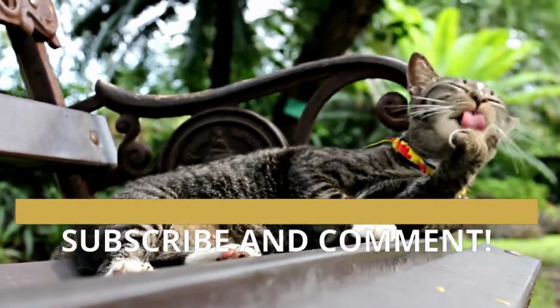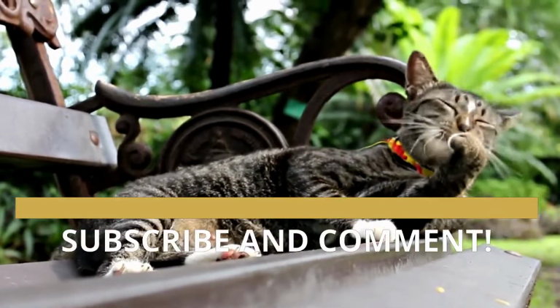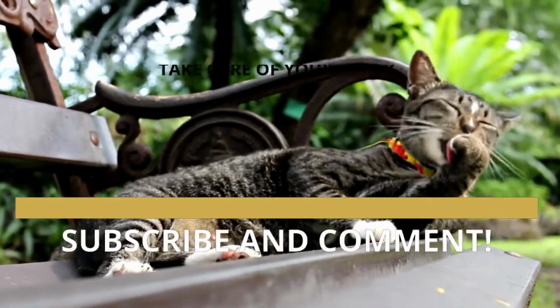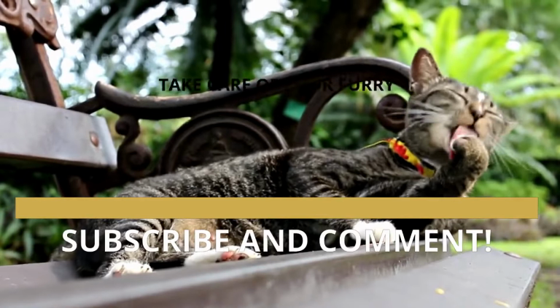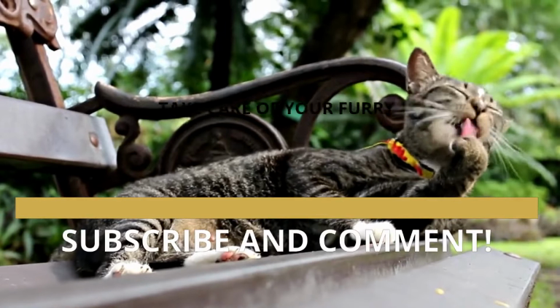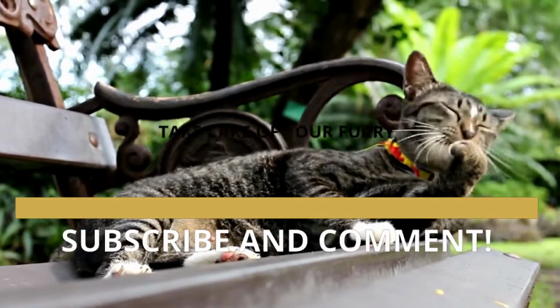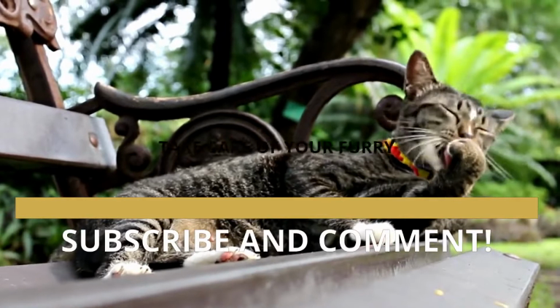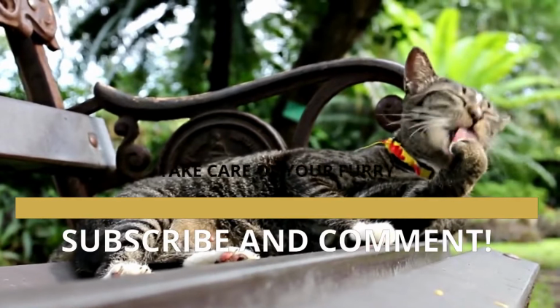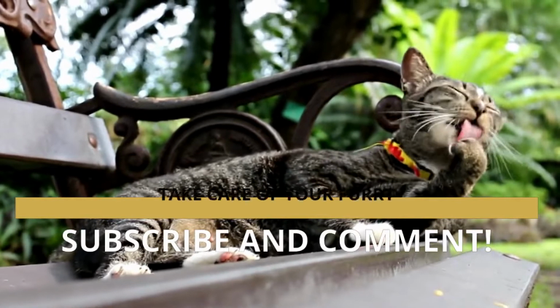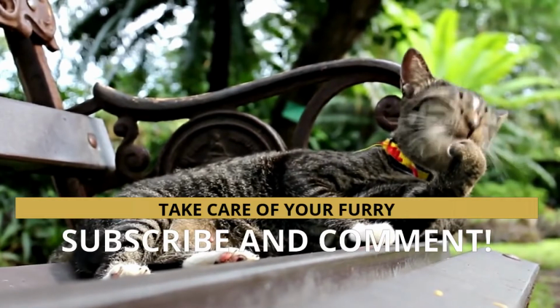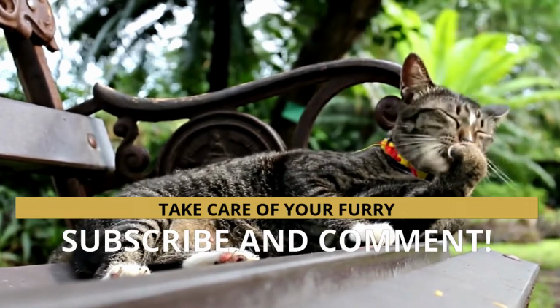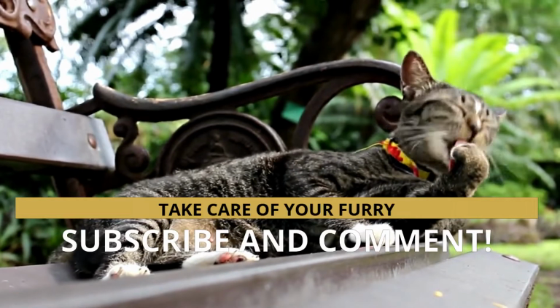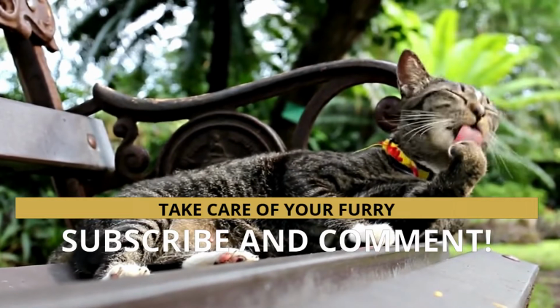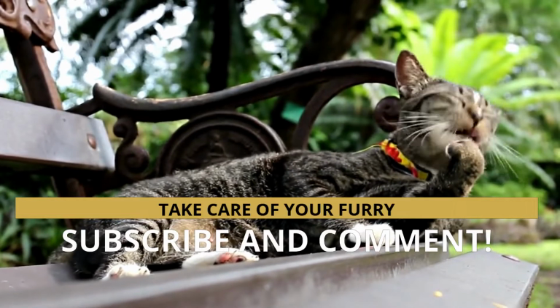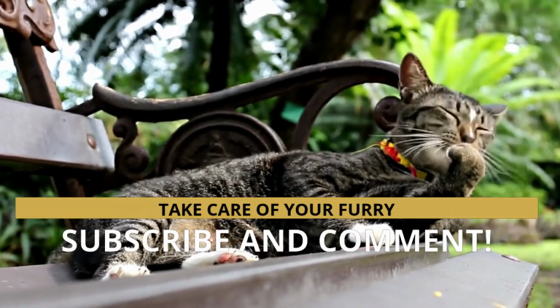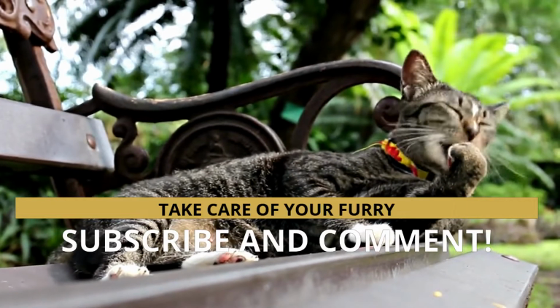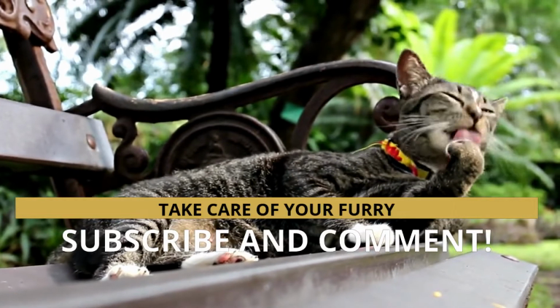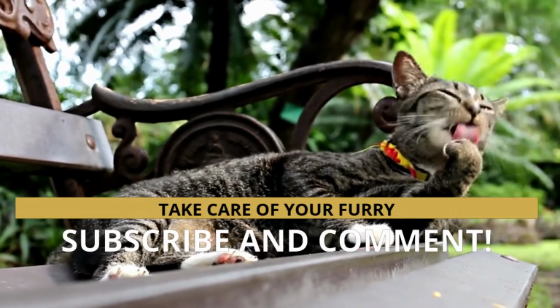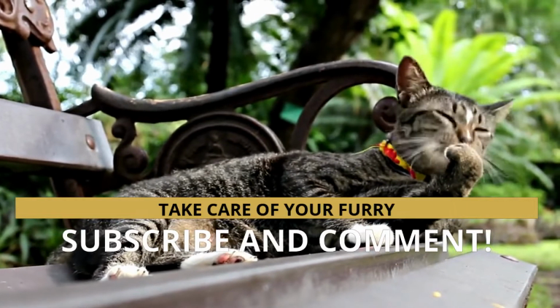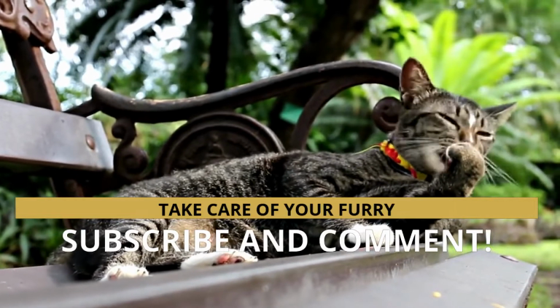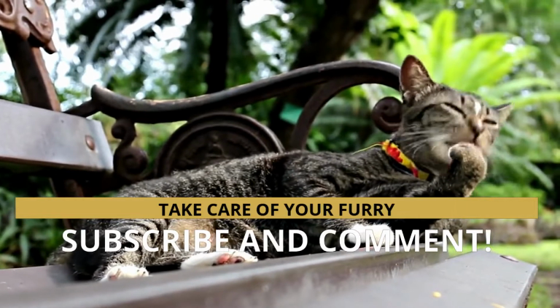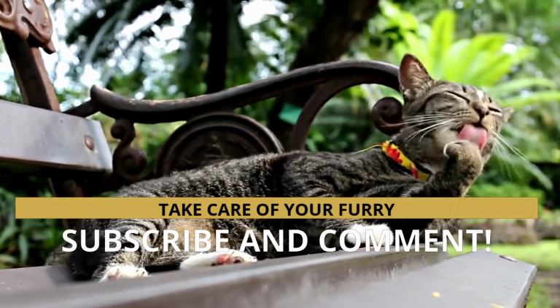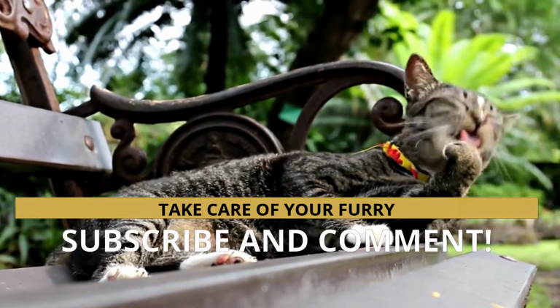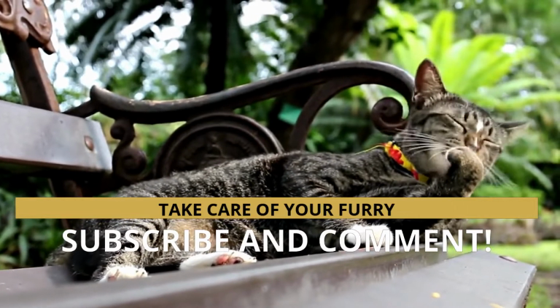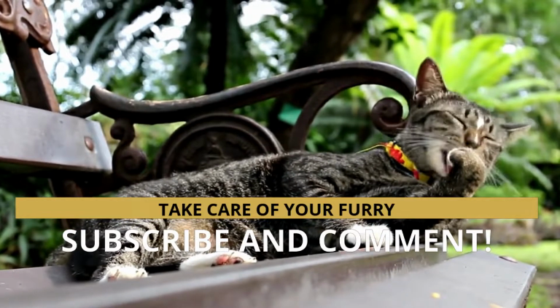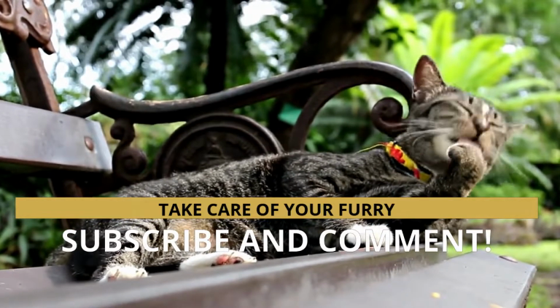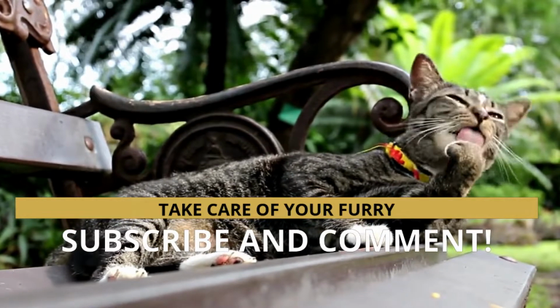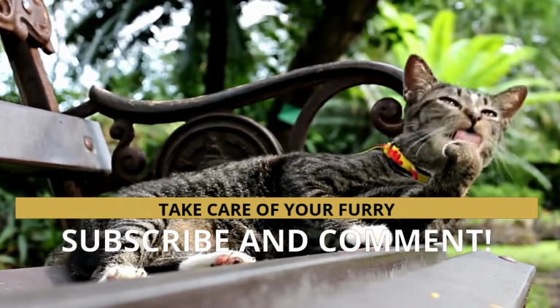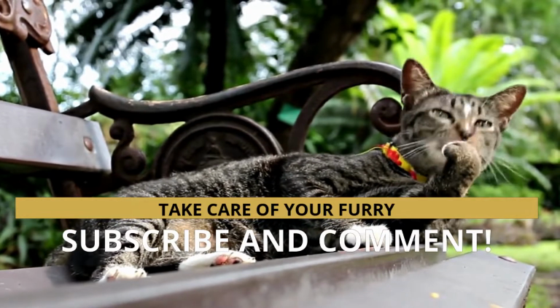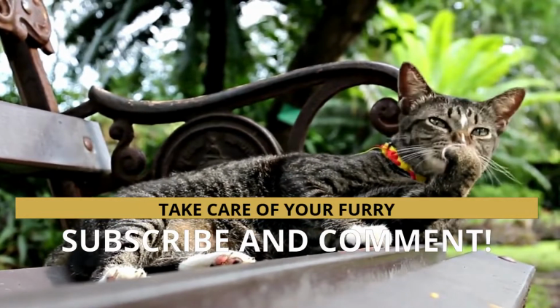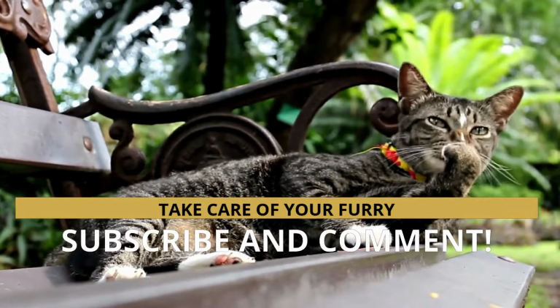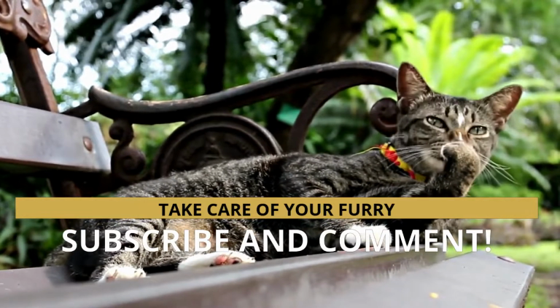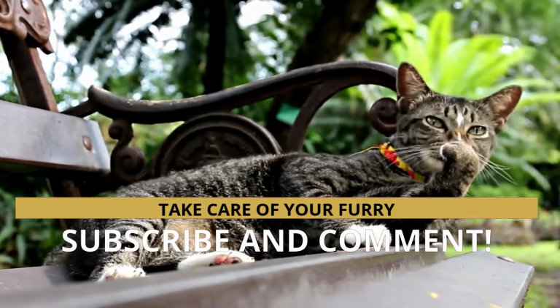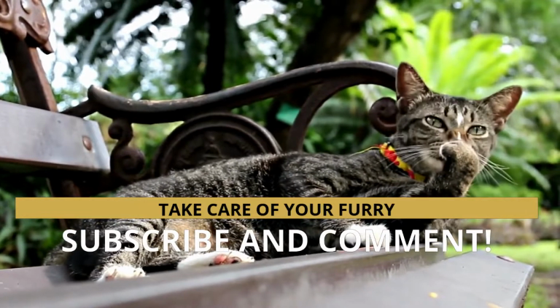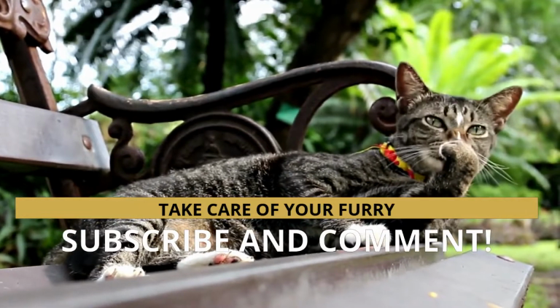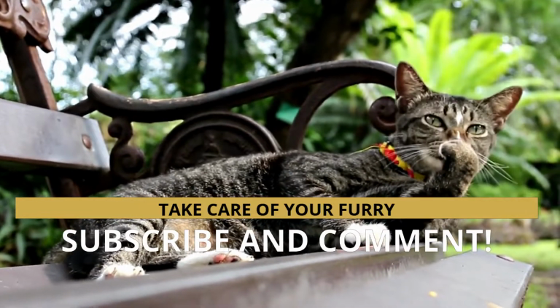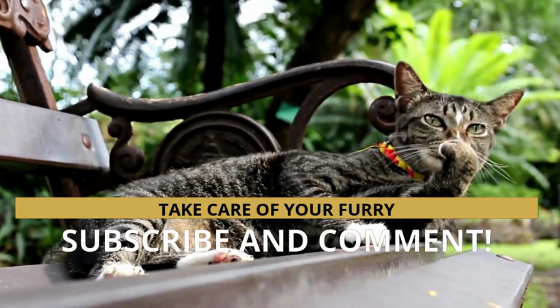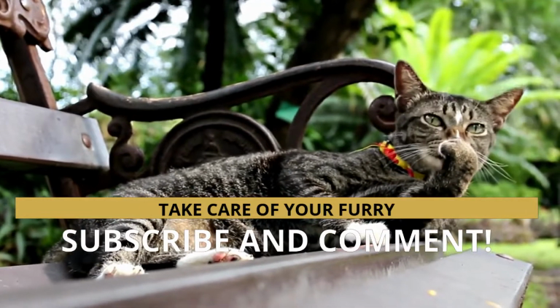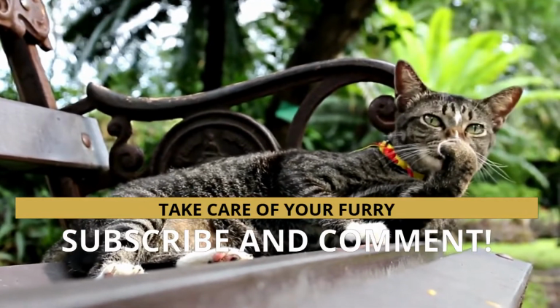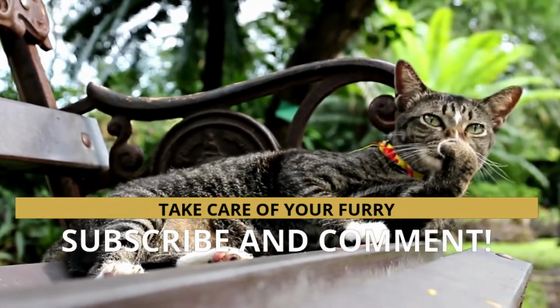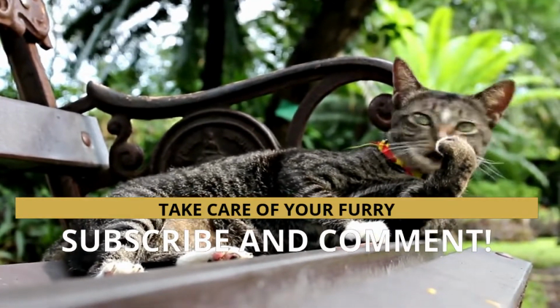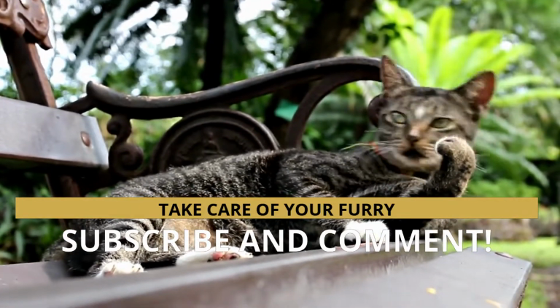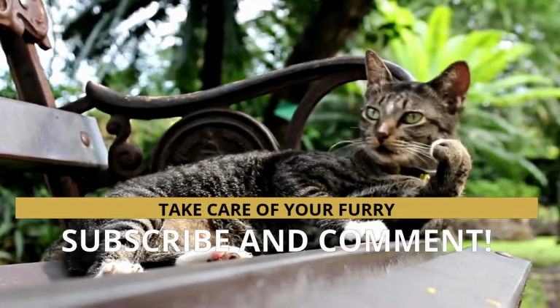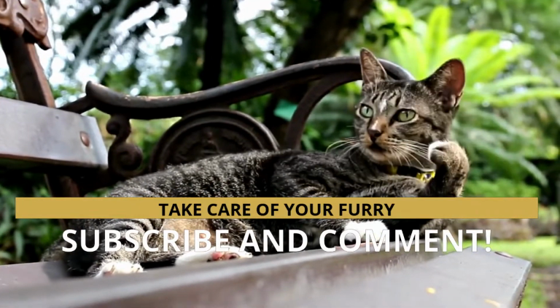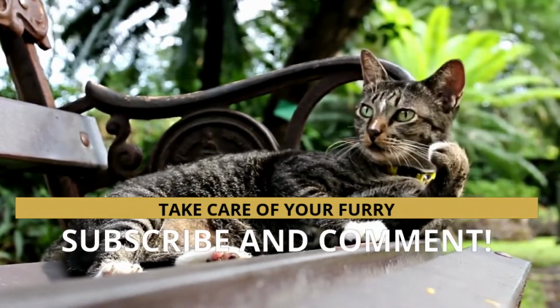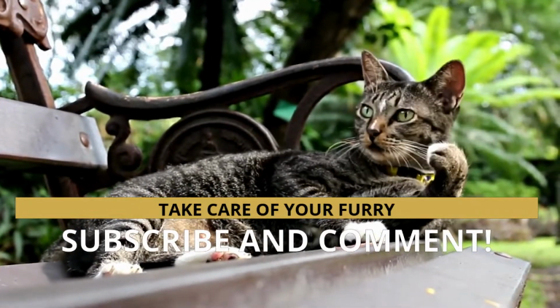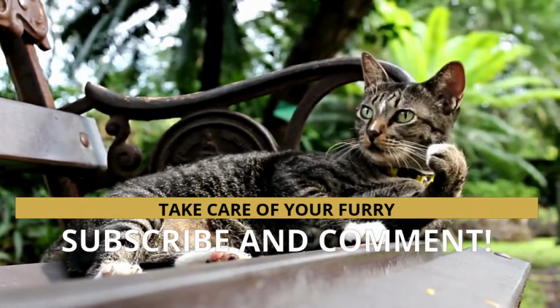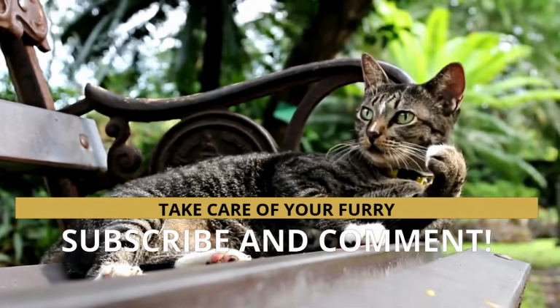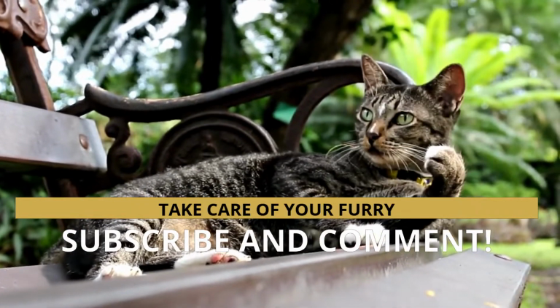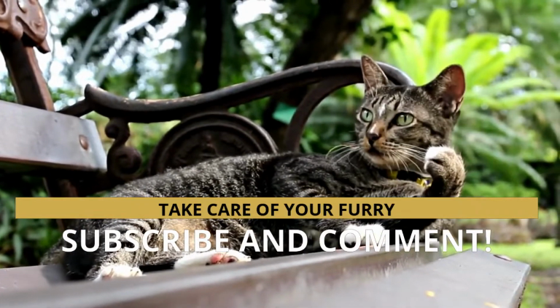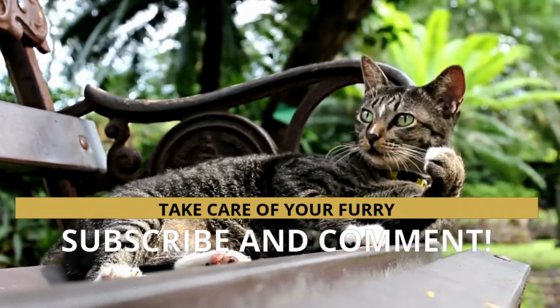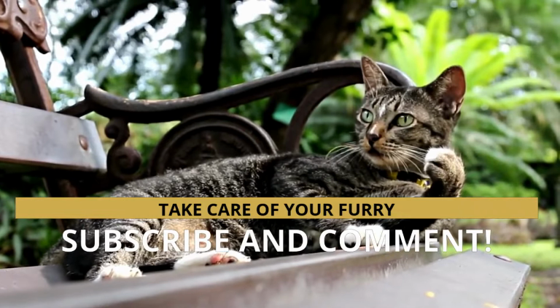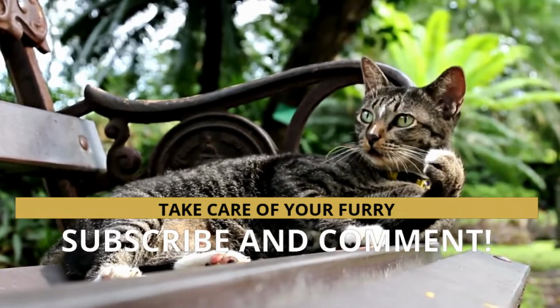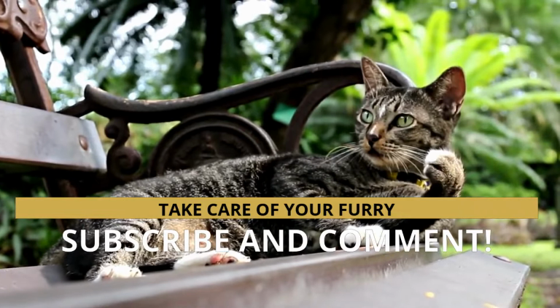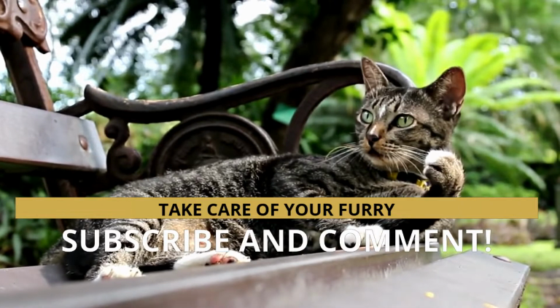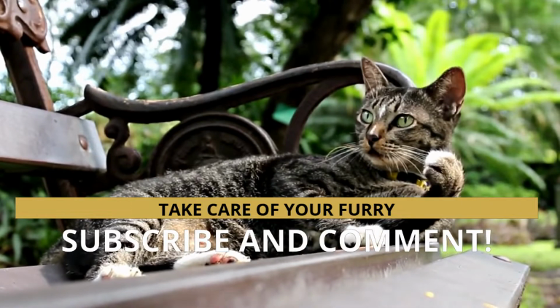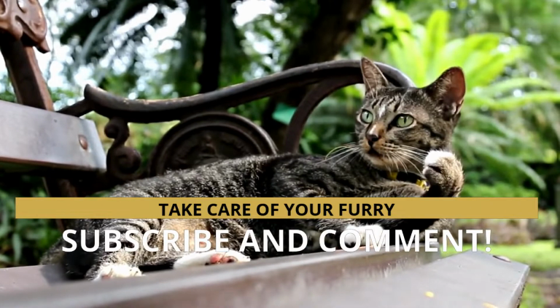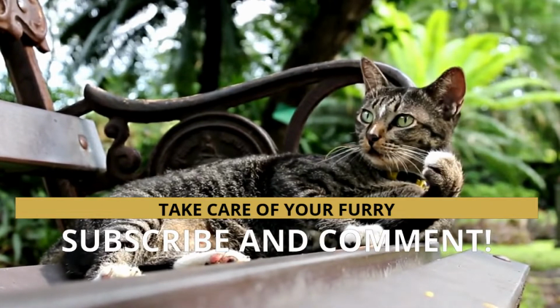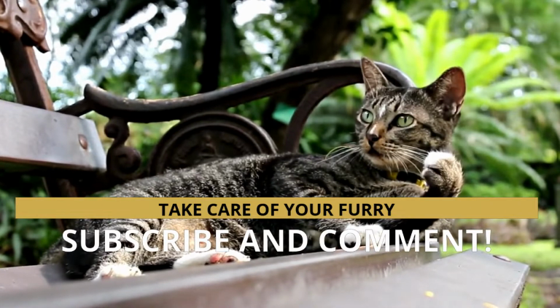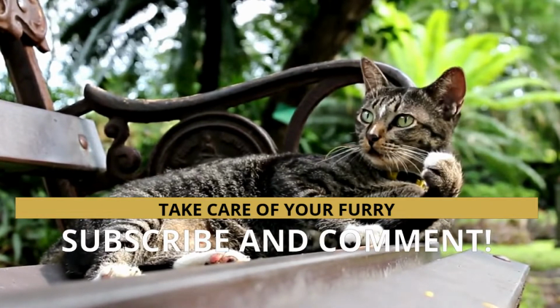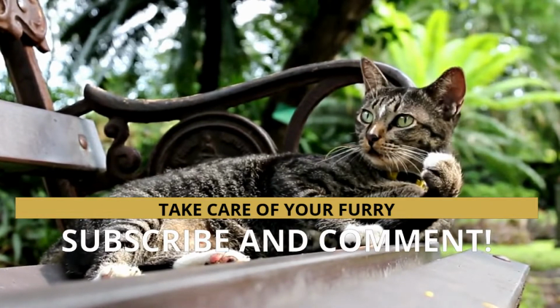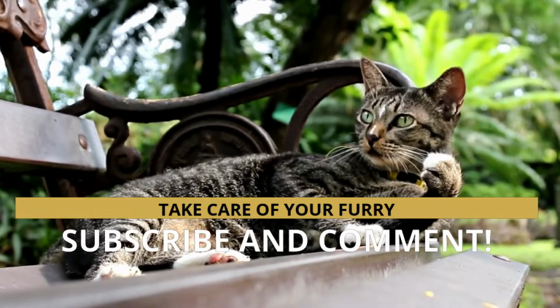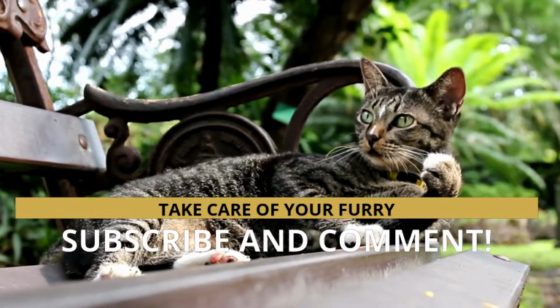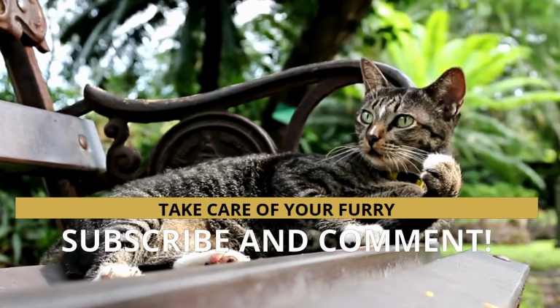It is a pleasure to inform you and help you. If you have not subscribed to the channel, you should do it now. Take care of yourself and your furry friend, and until the next video.